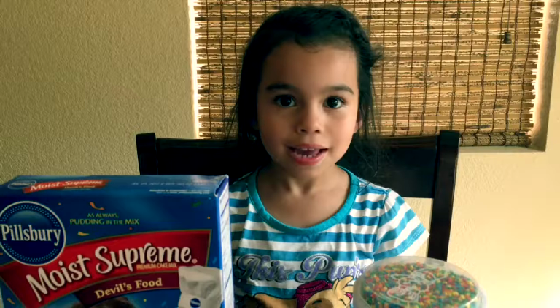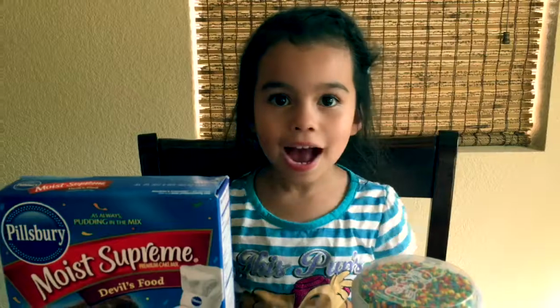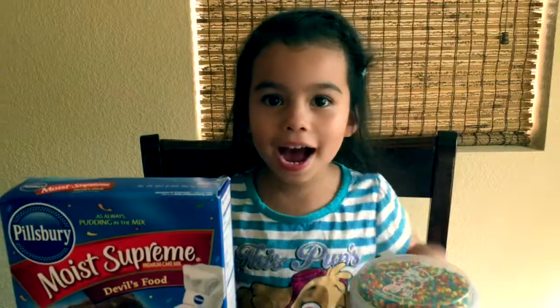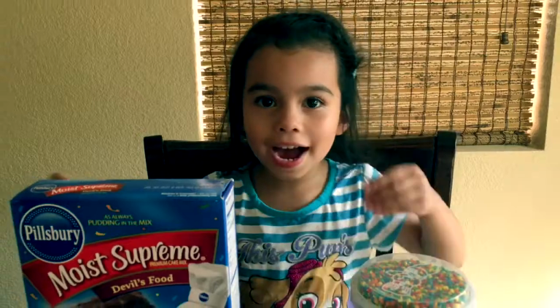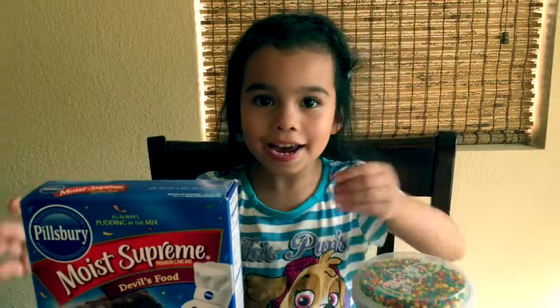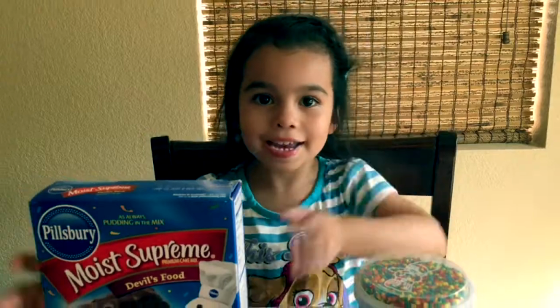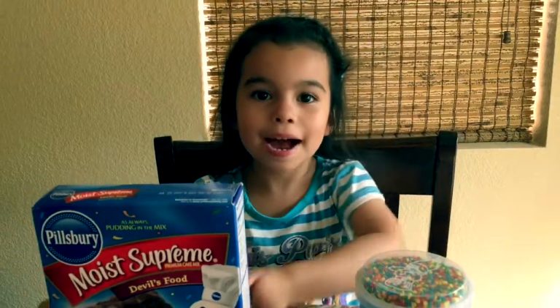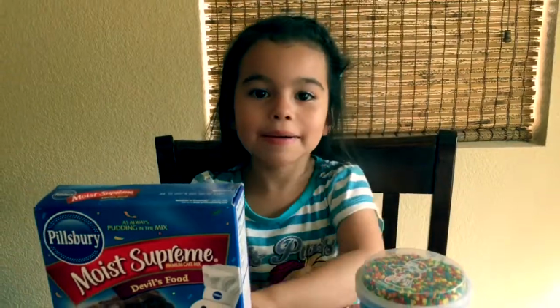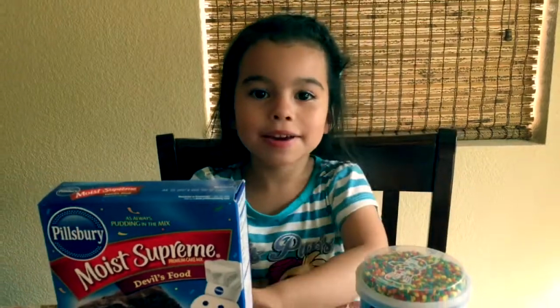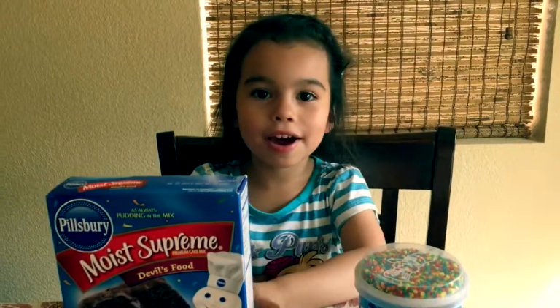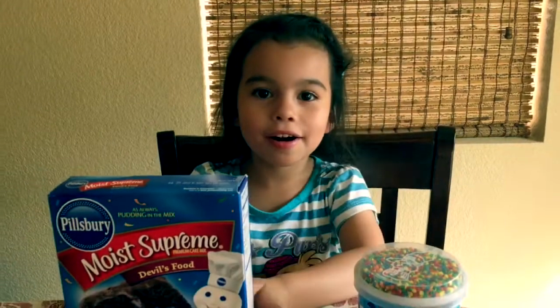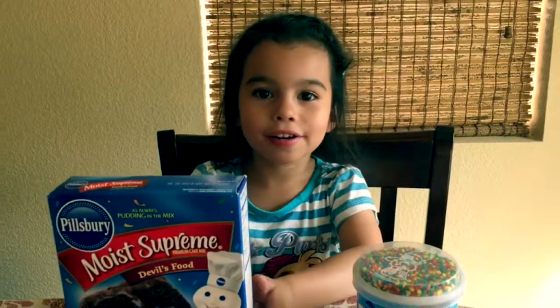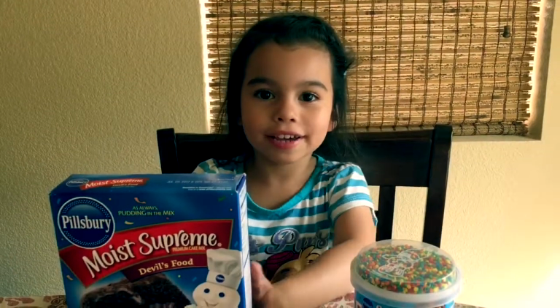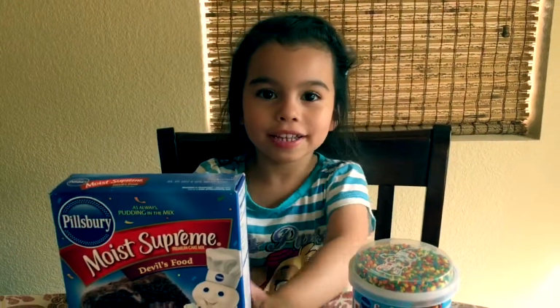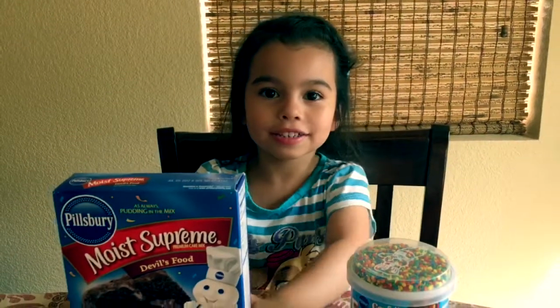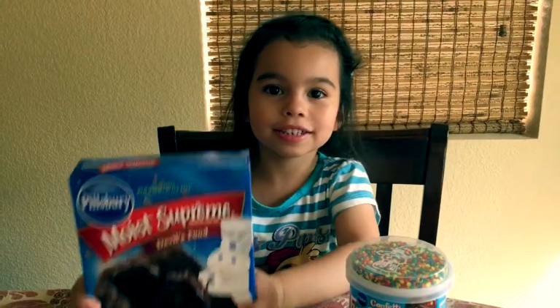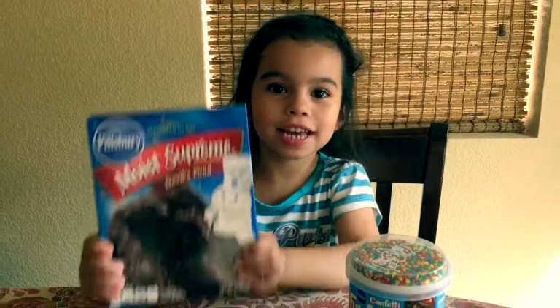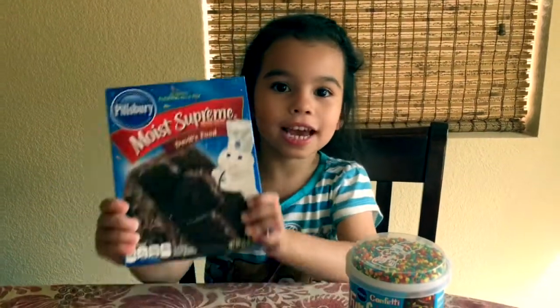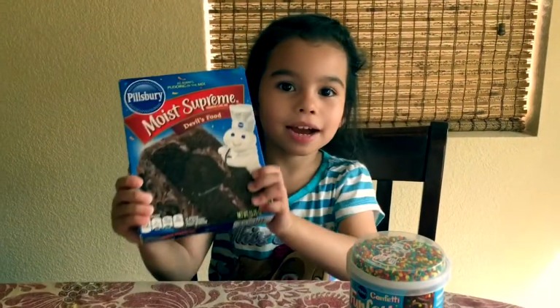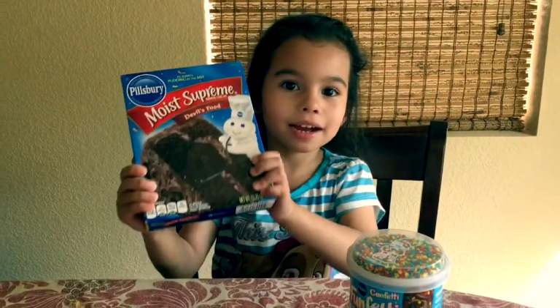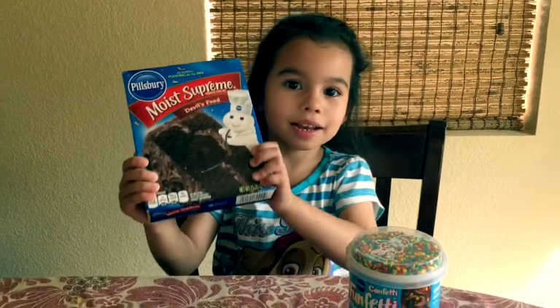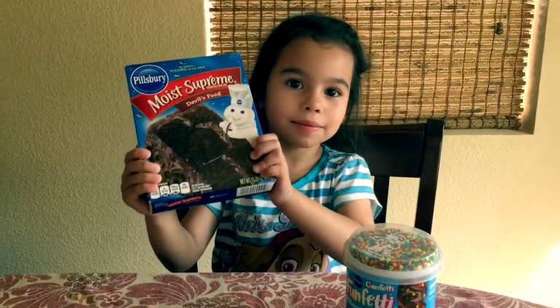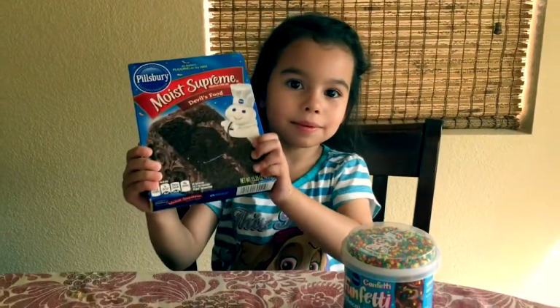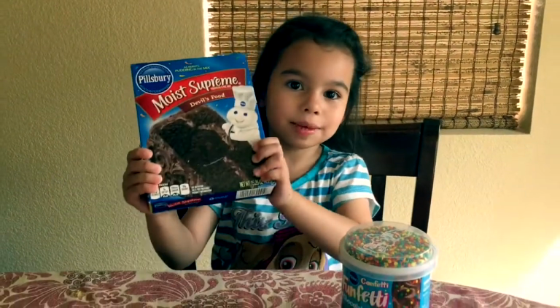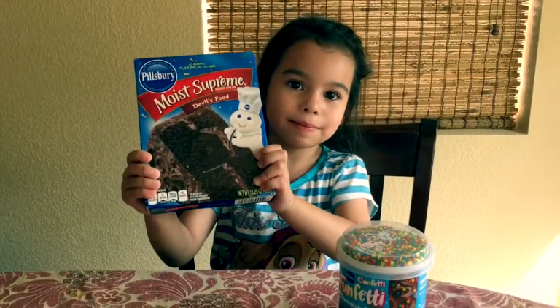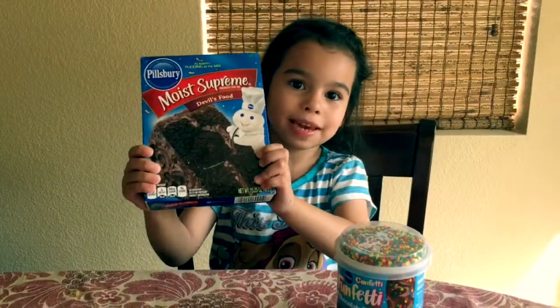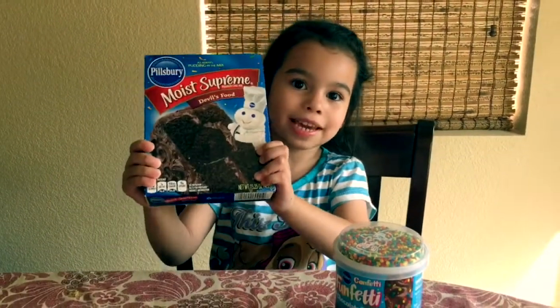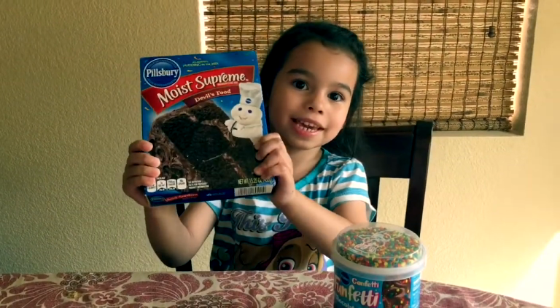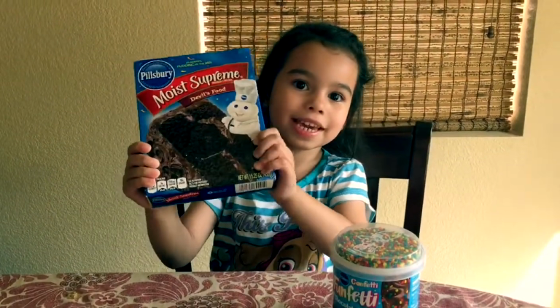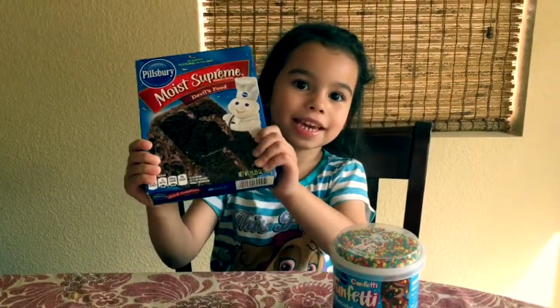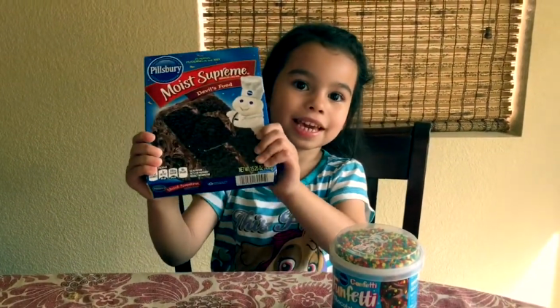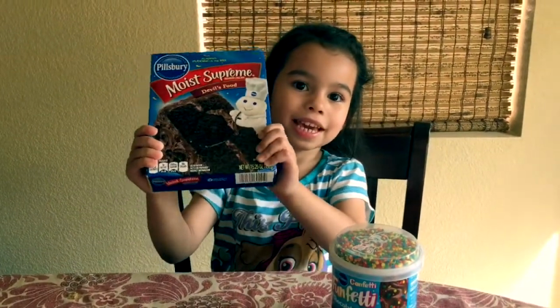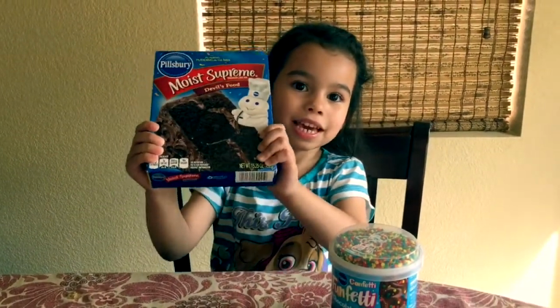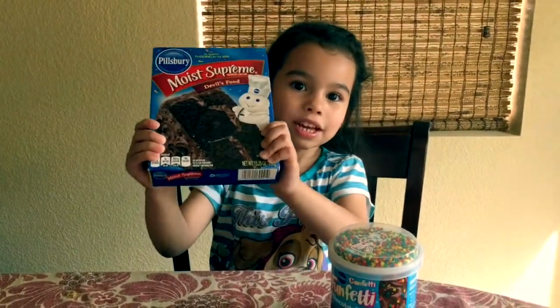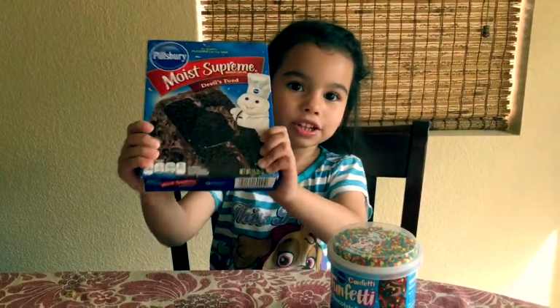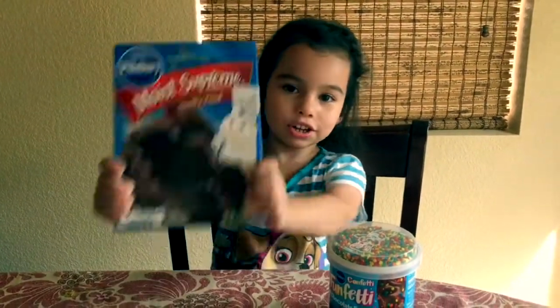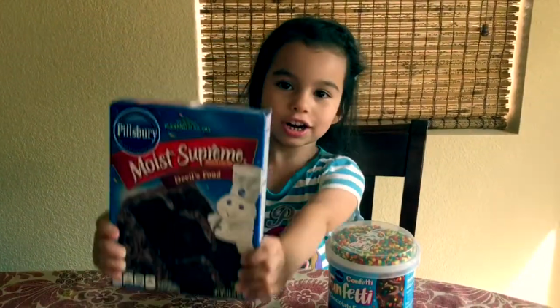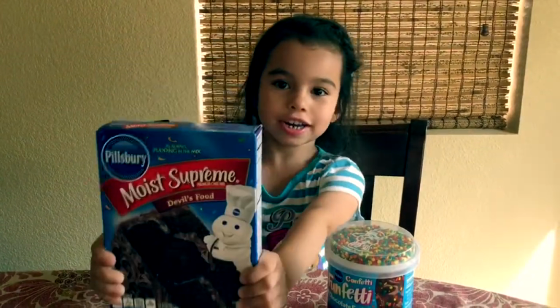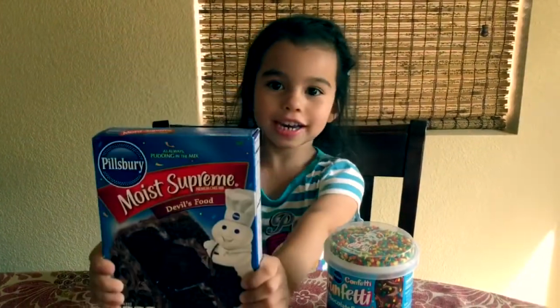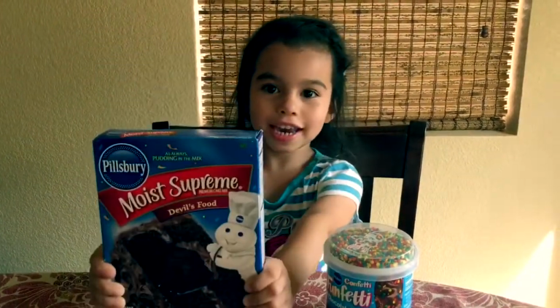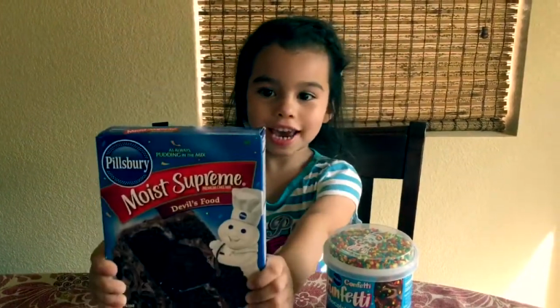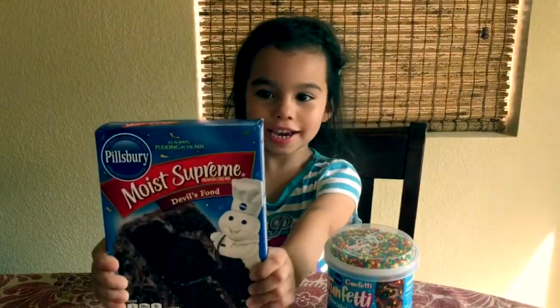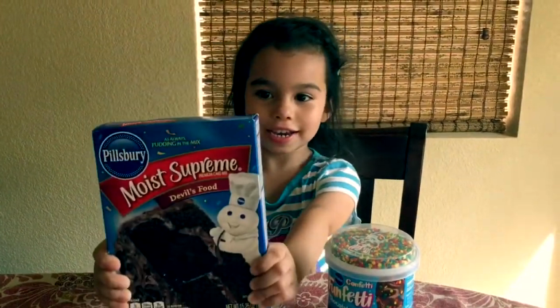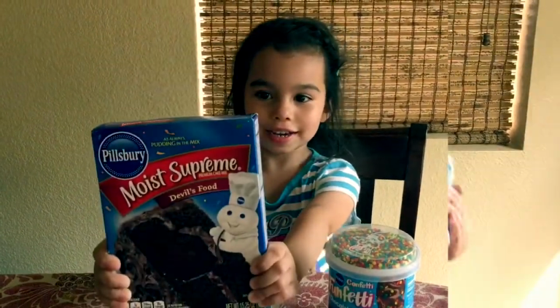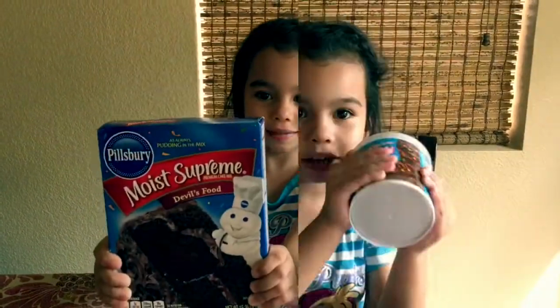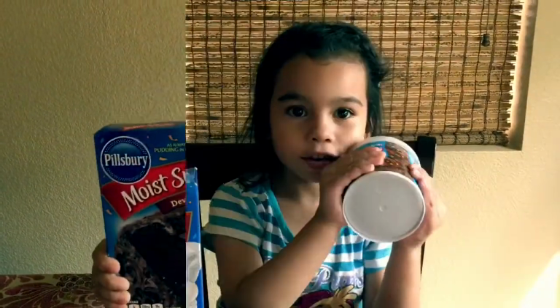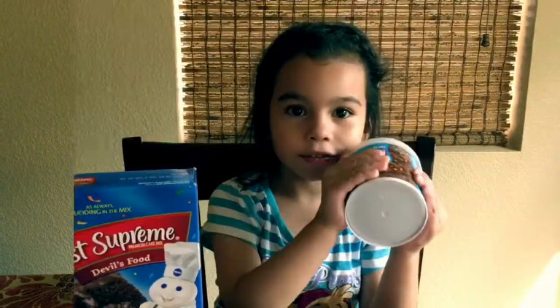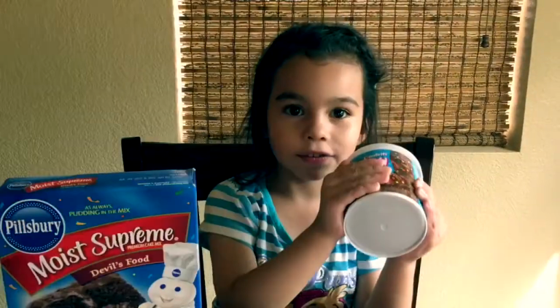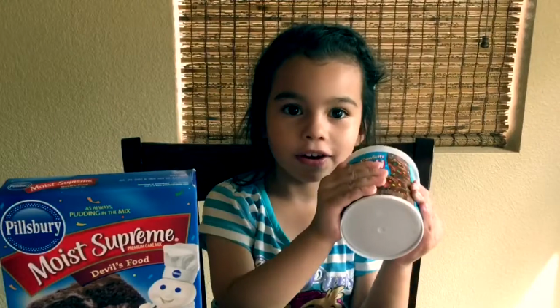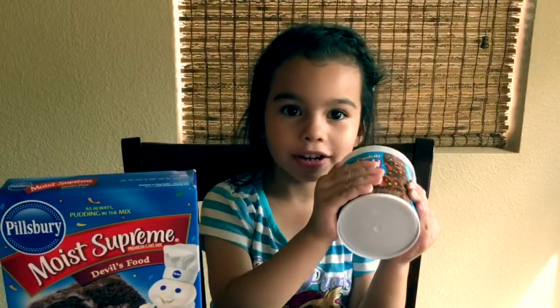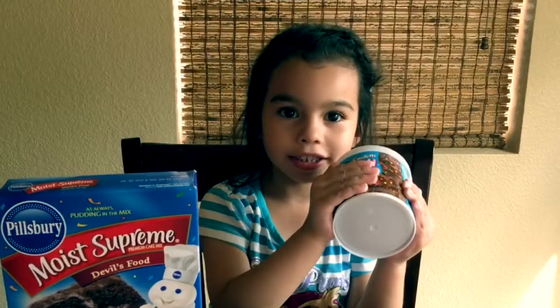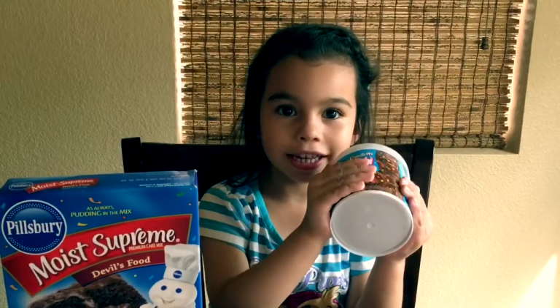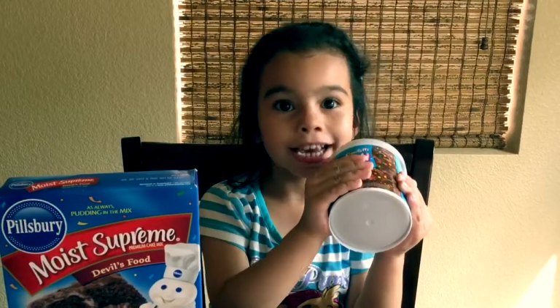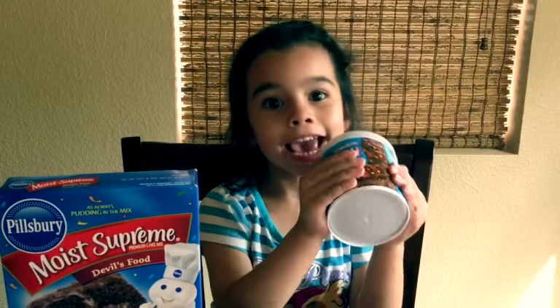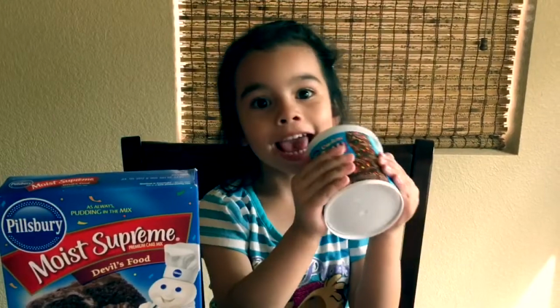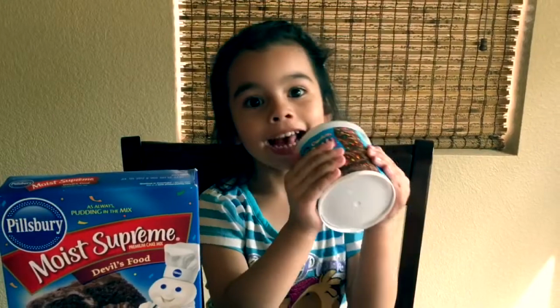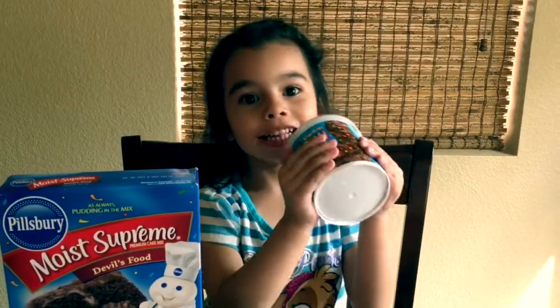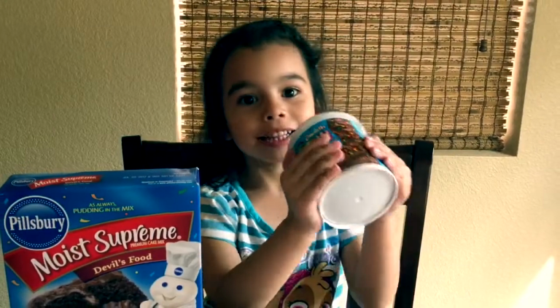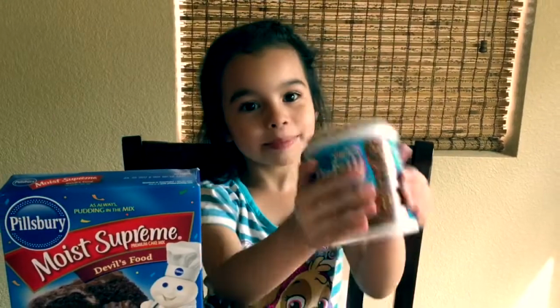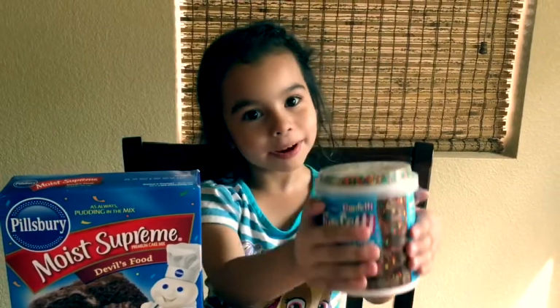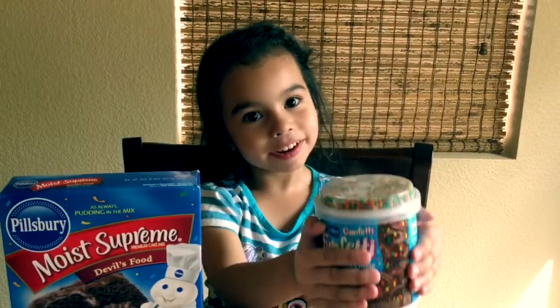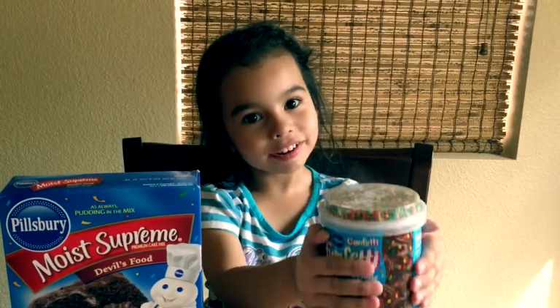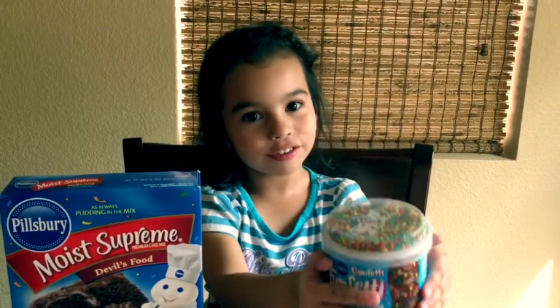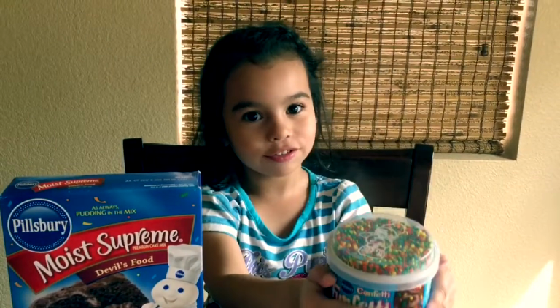Hi, I'm Kelly. Today I'm going to be making chocolate cake, chocolate frosting, and sprinkles.